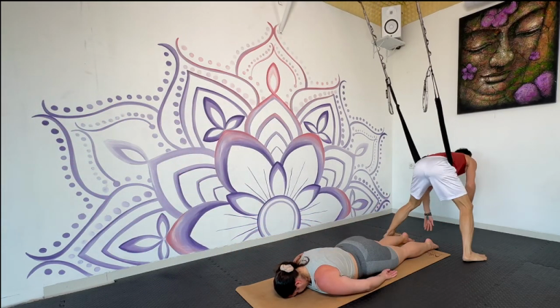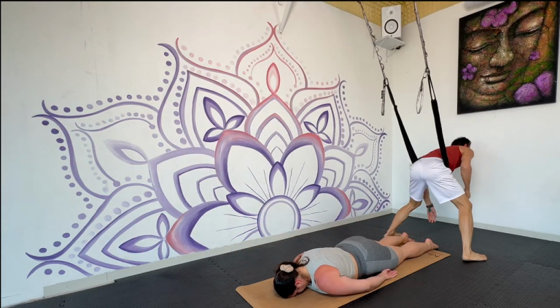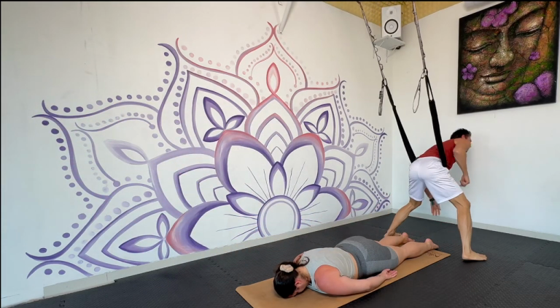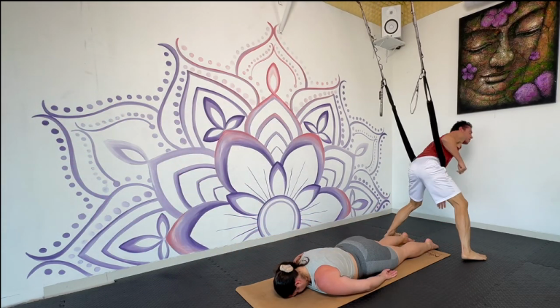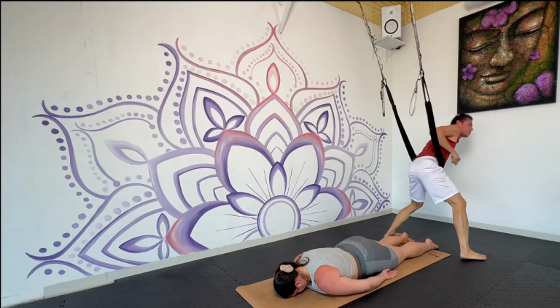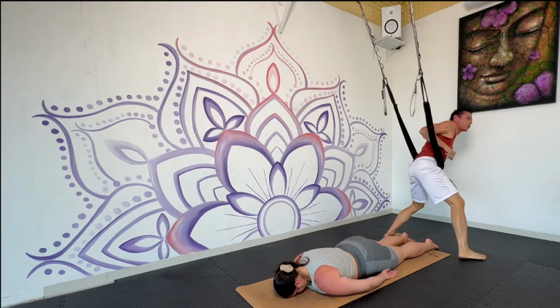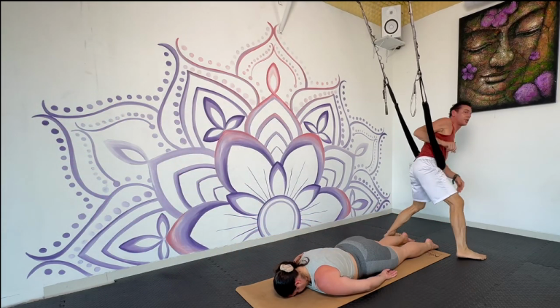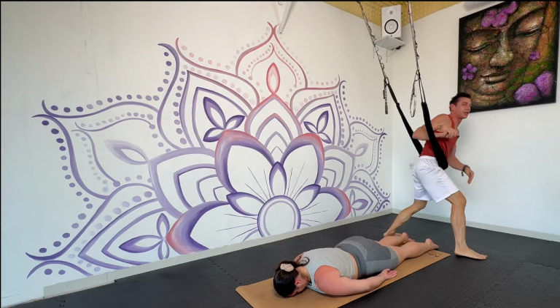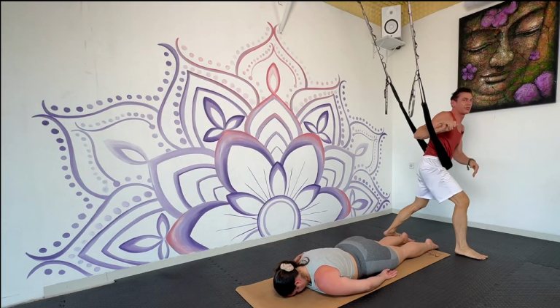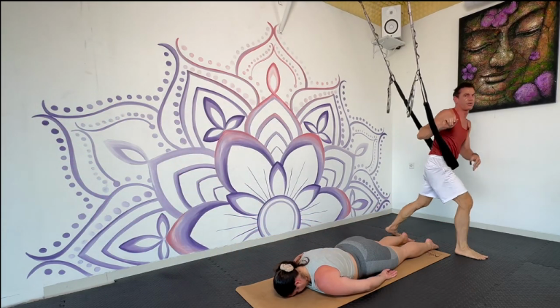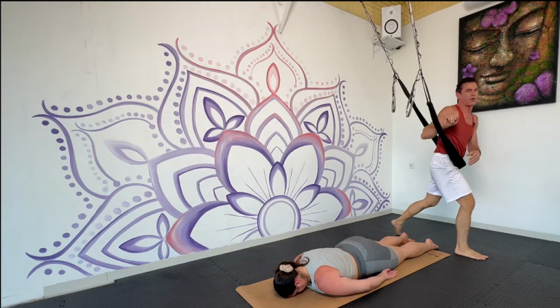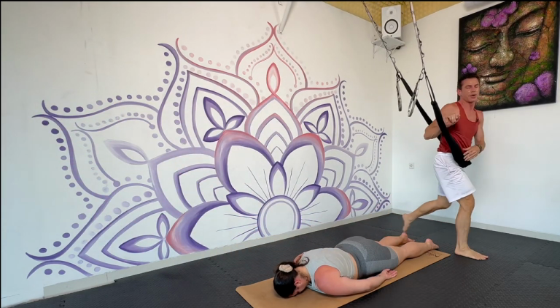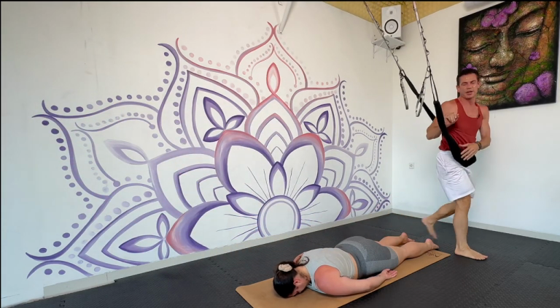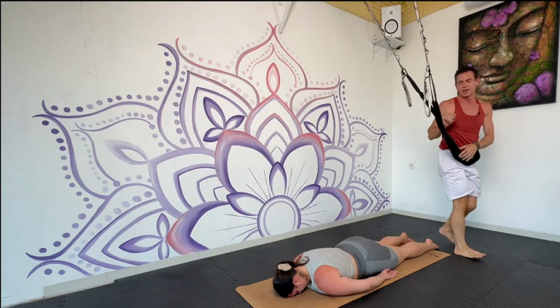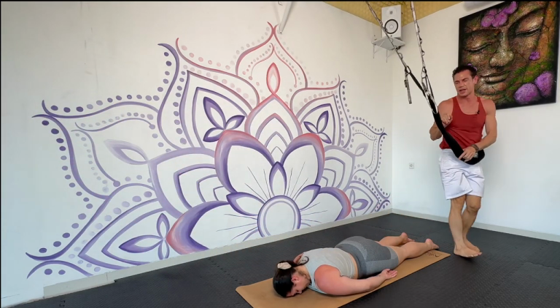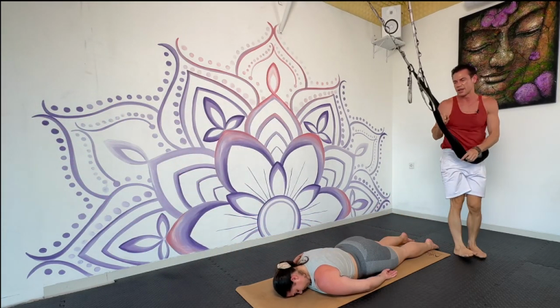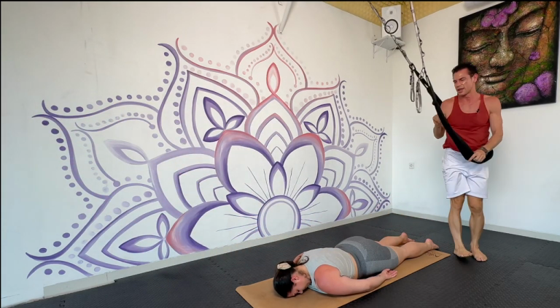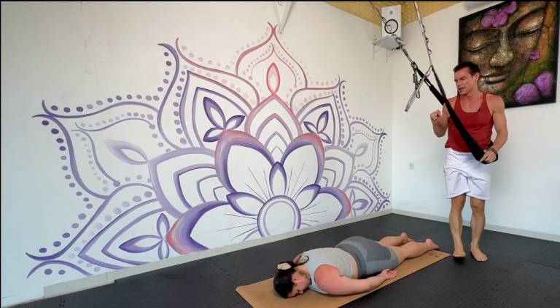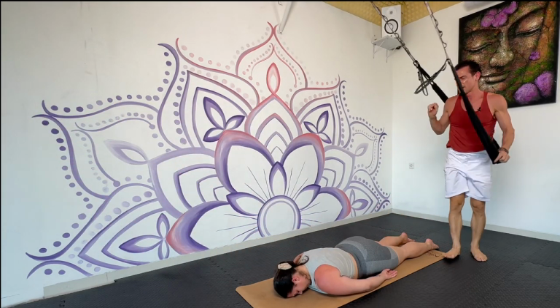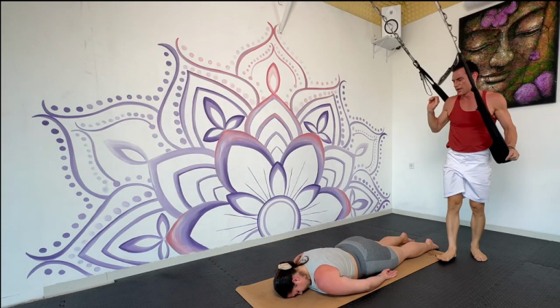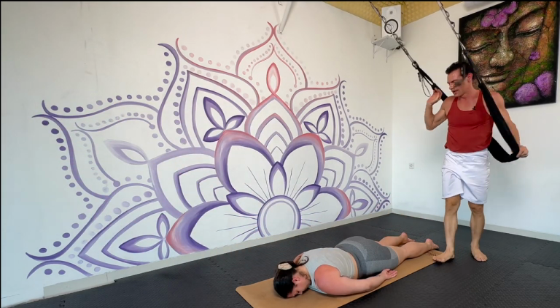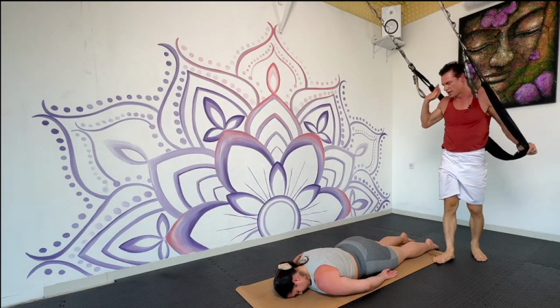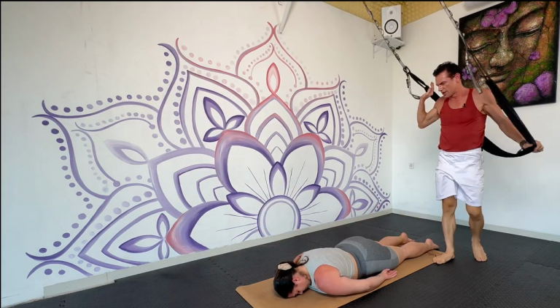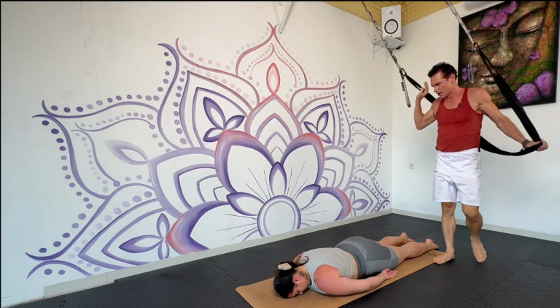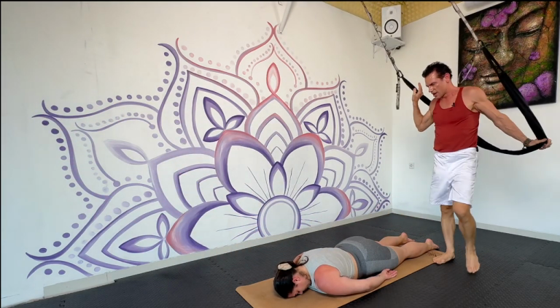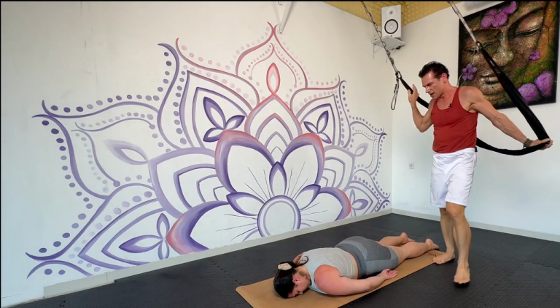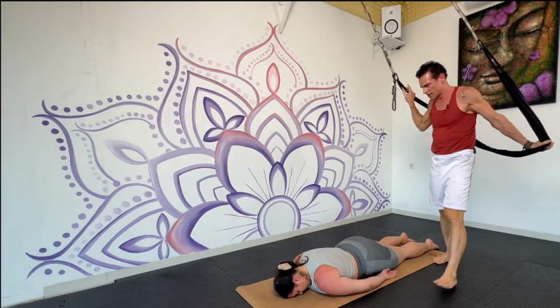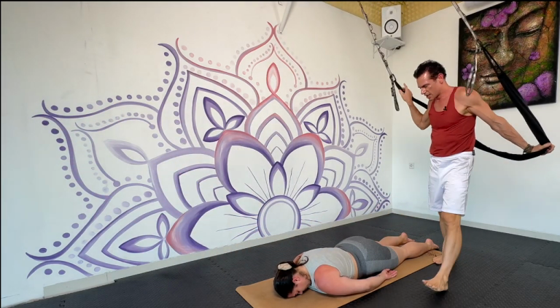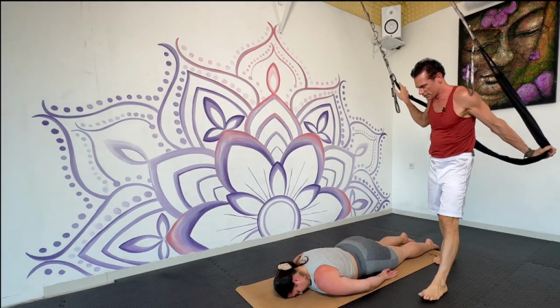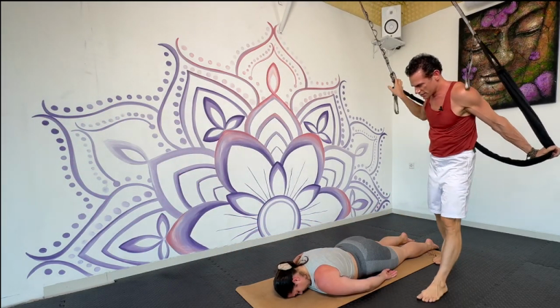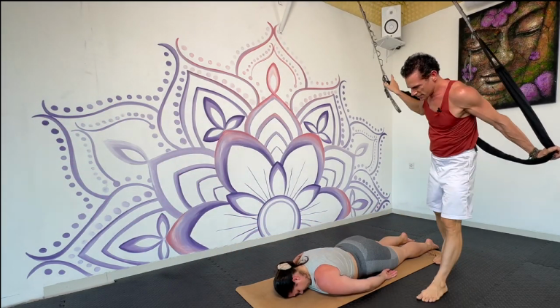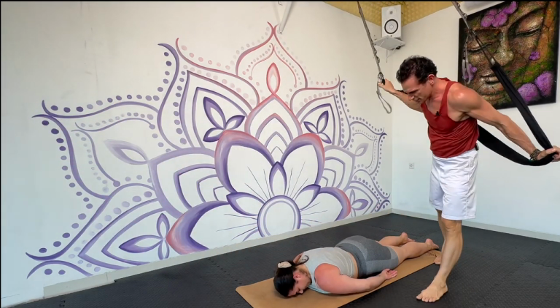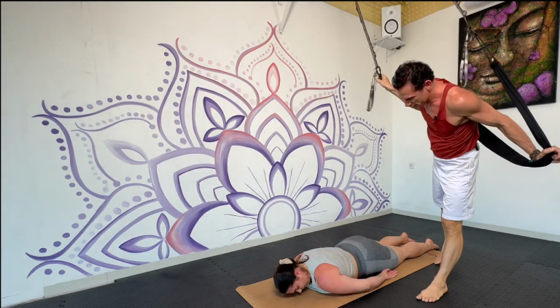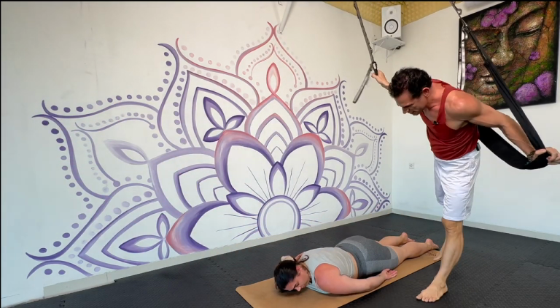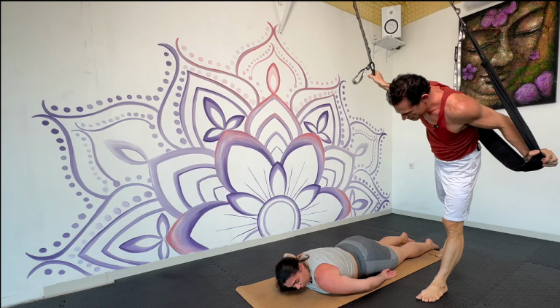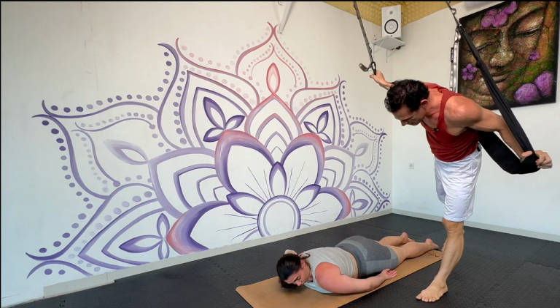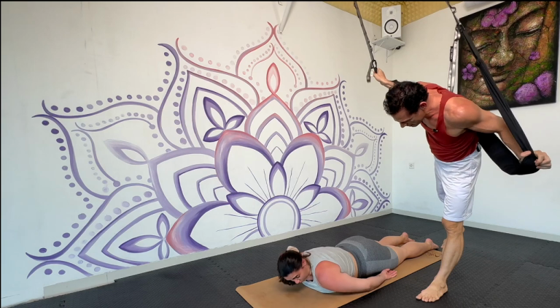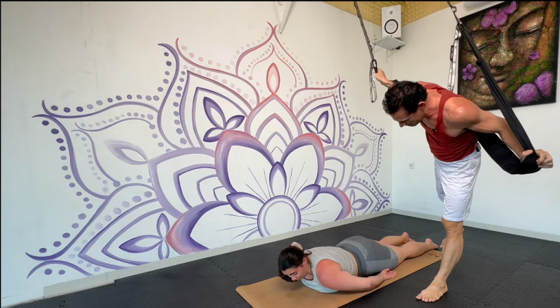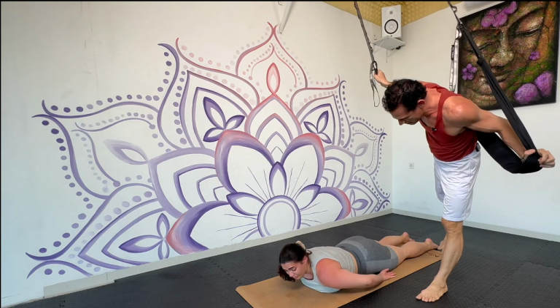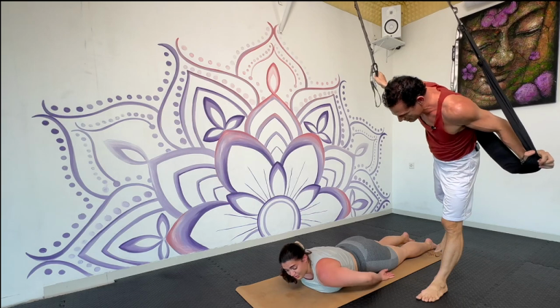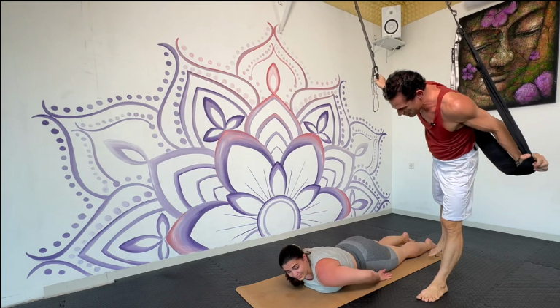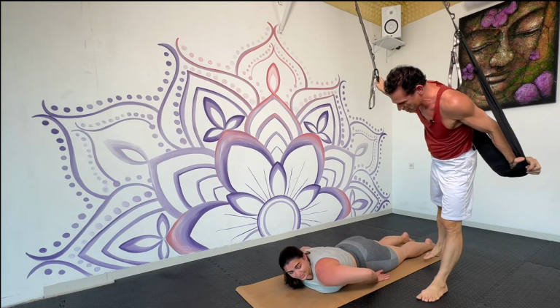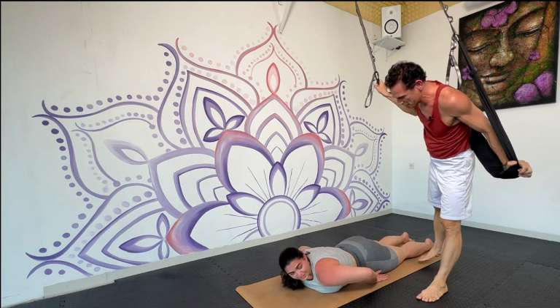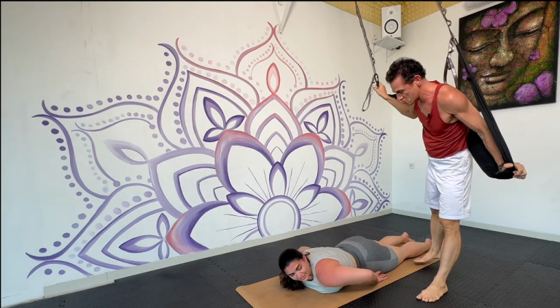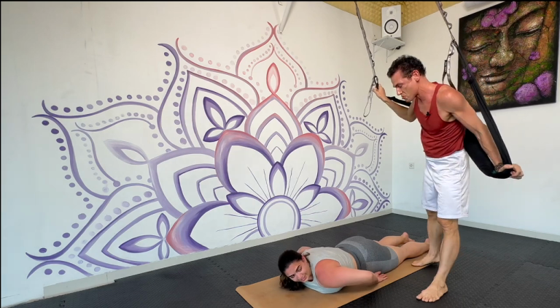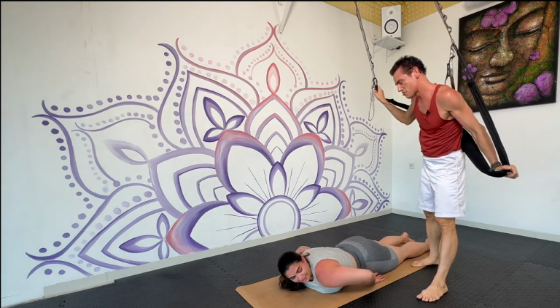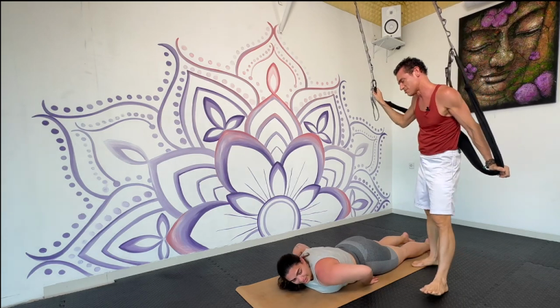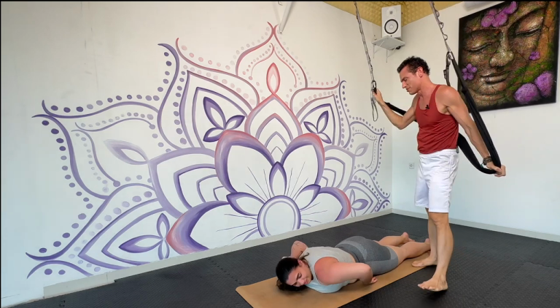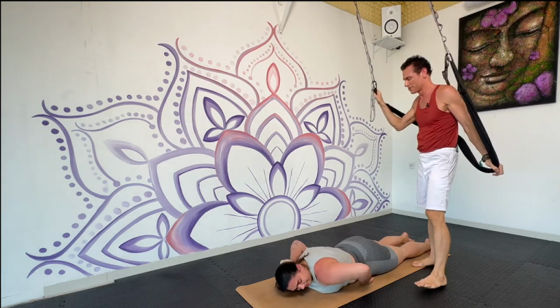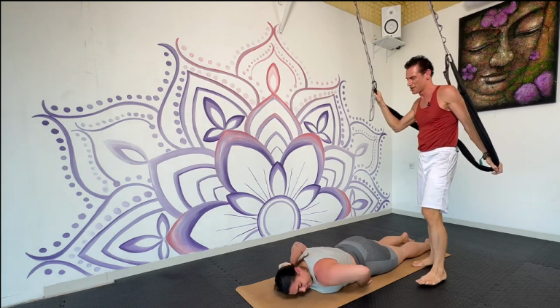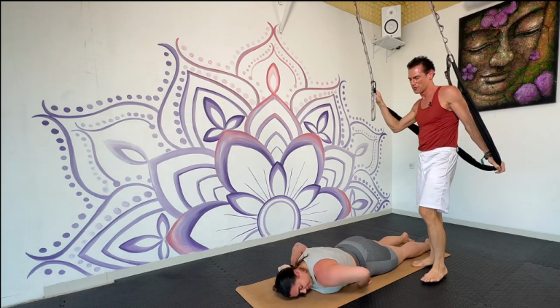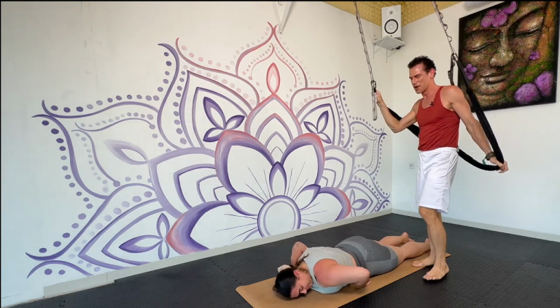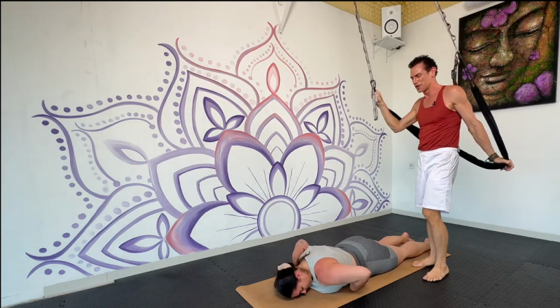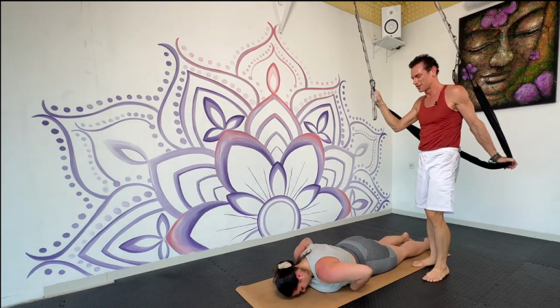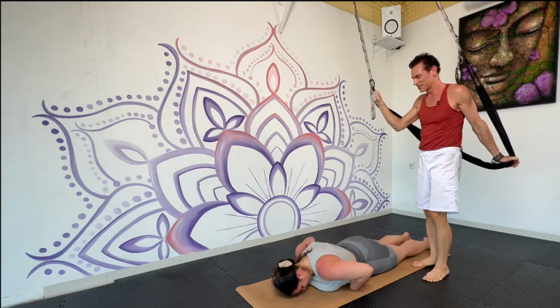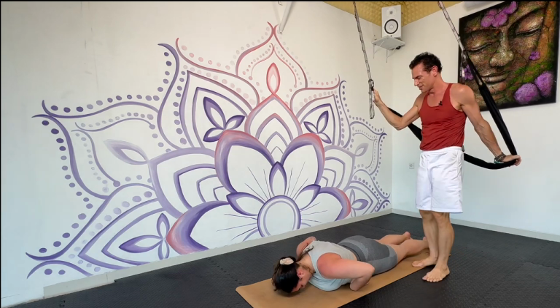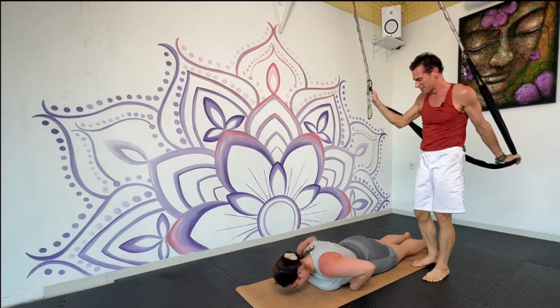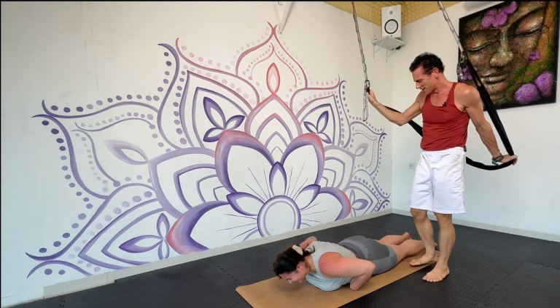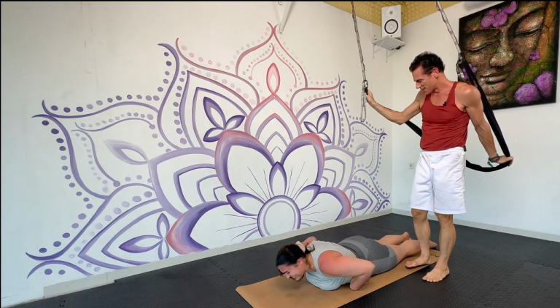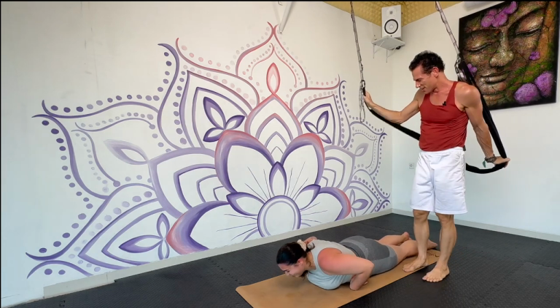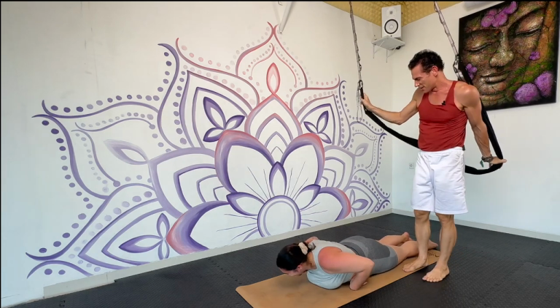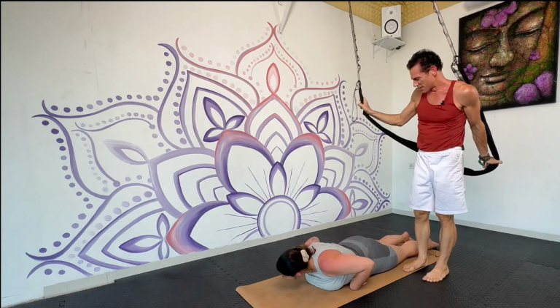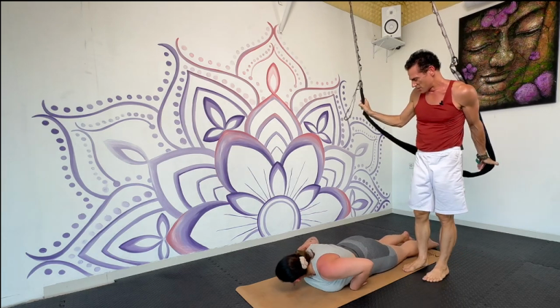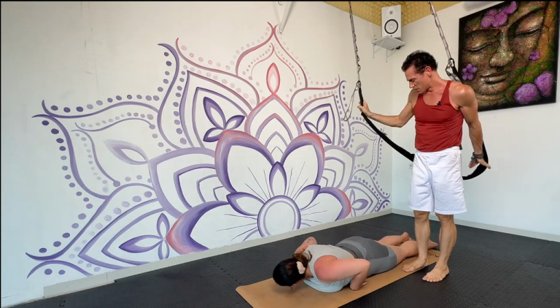Swinging forward. How did that feel? Really? Great.